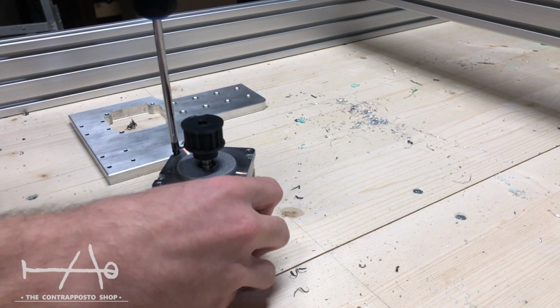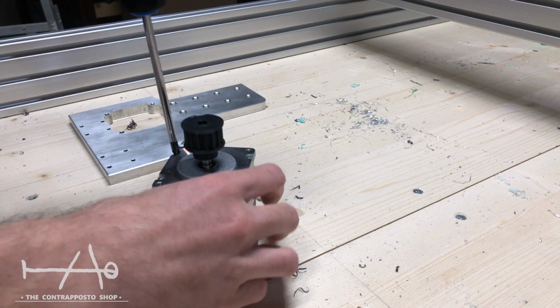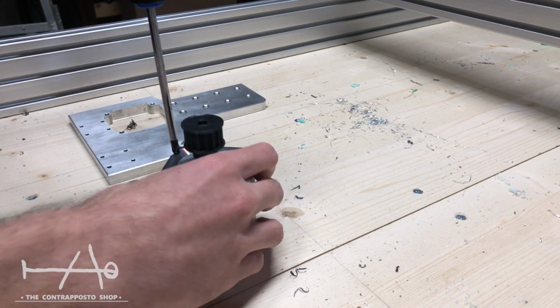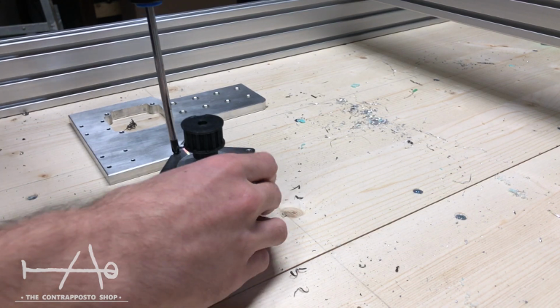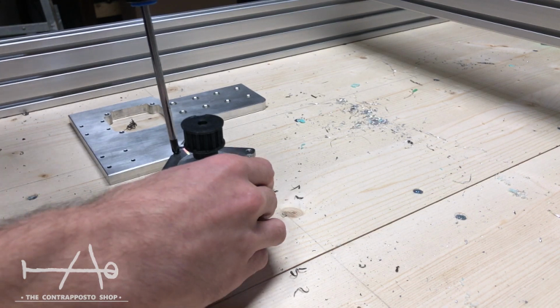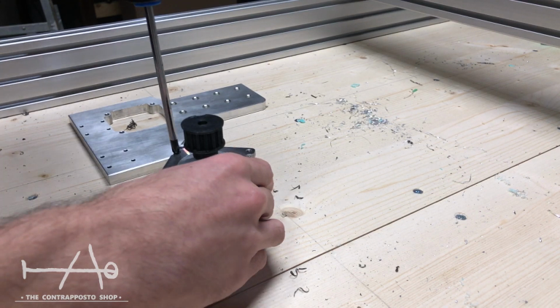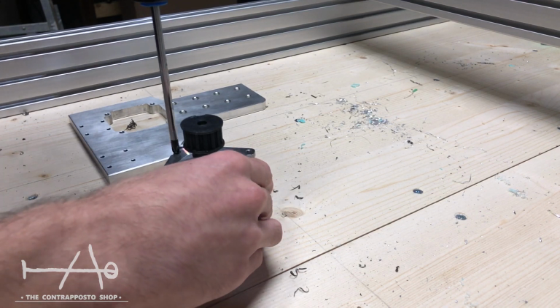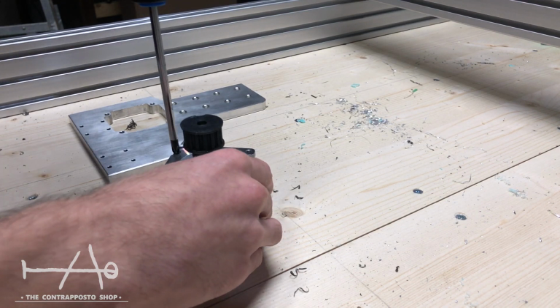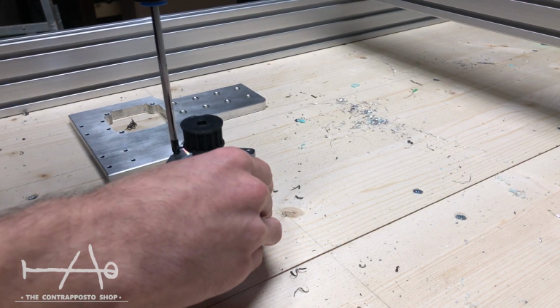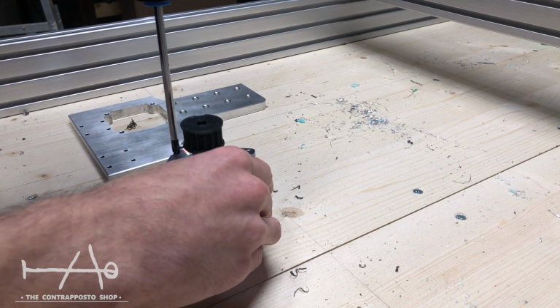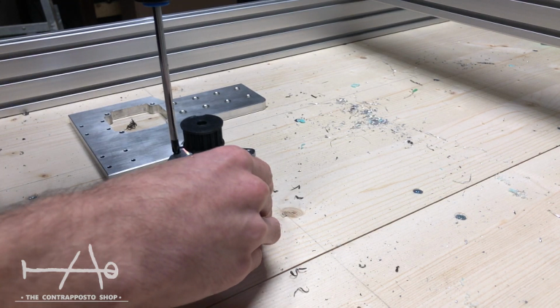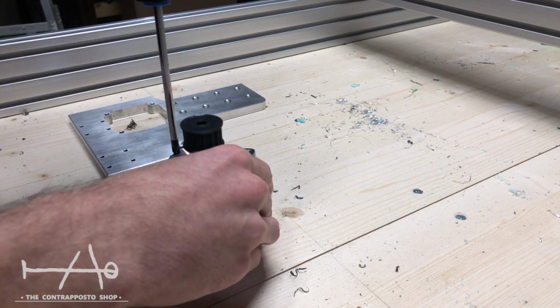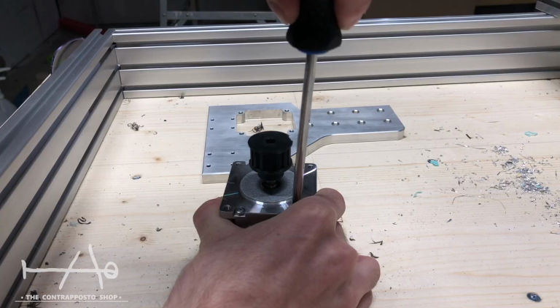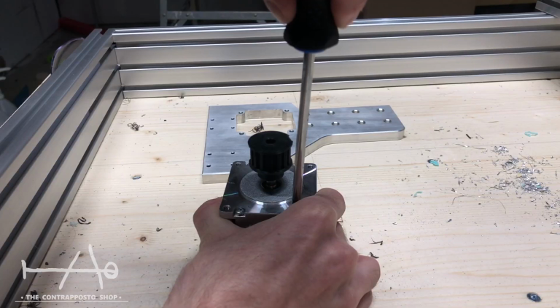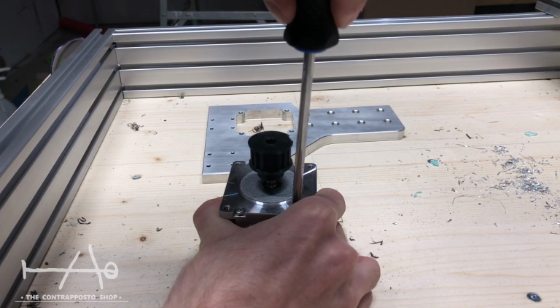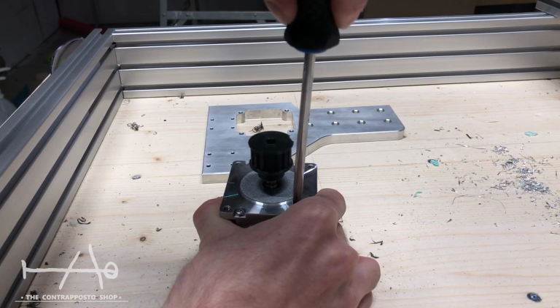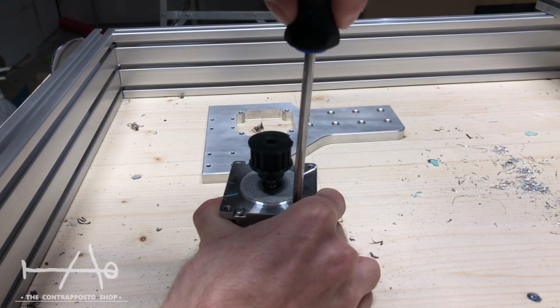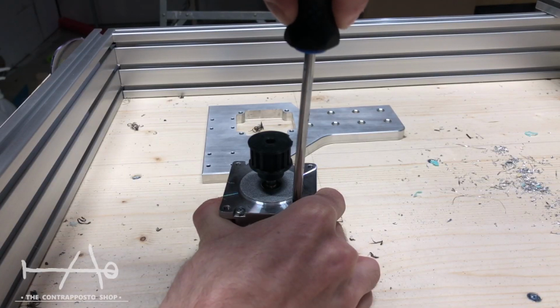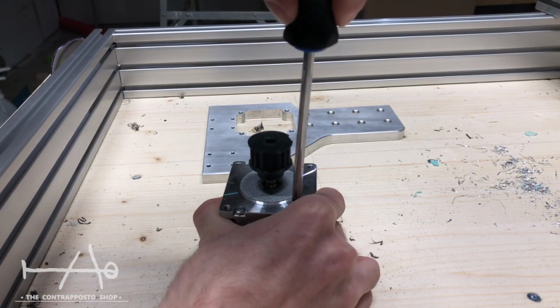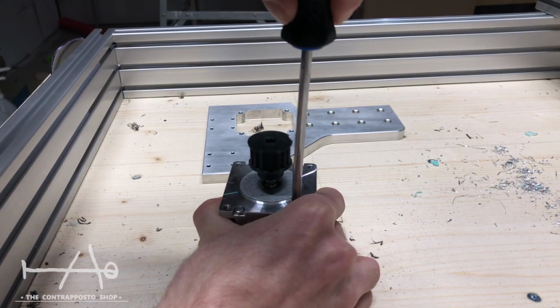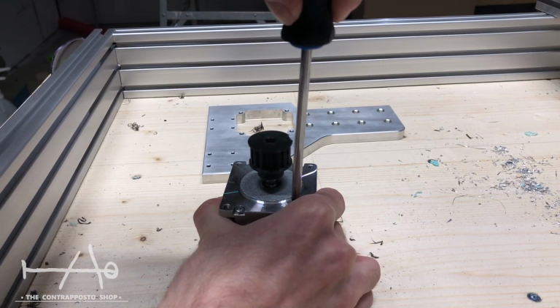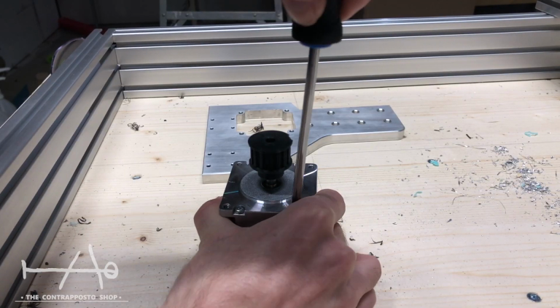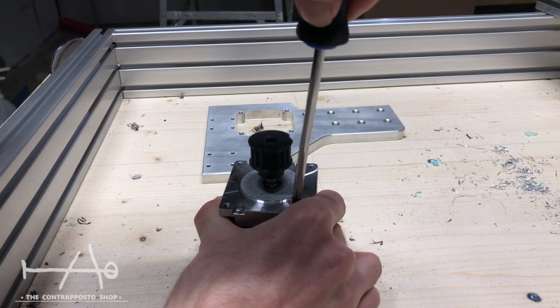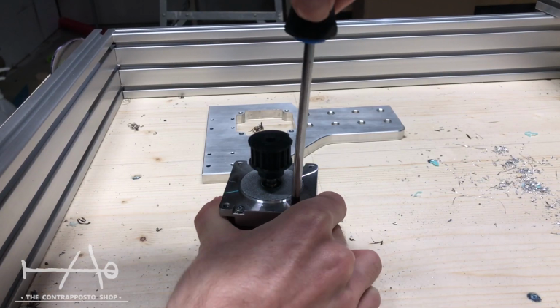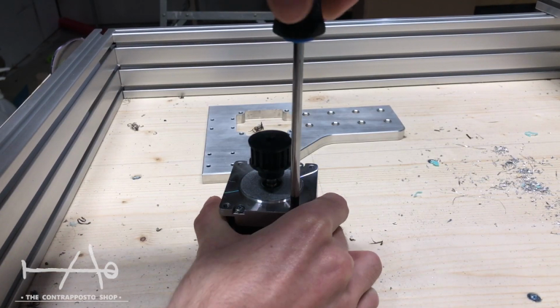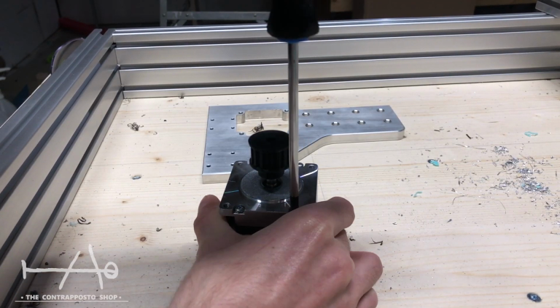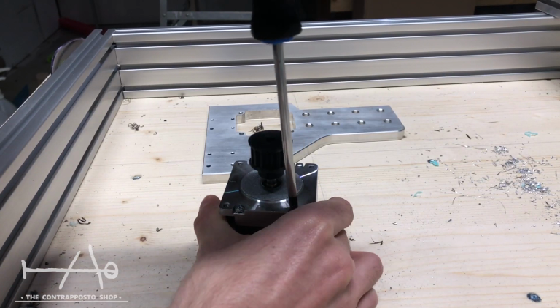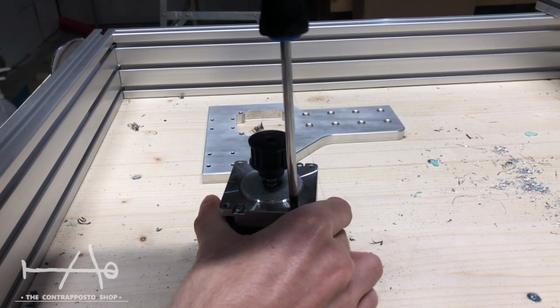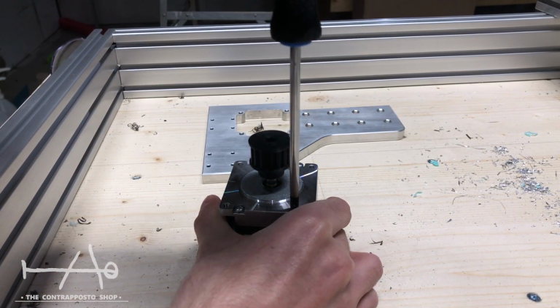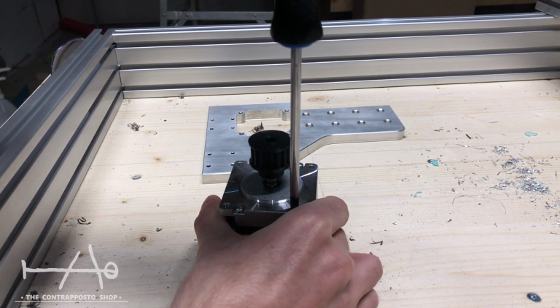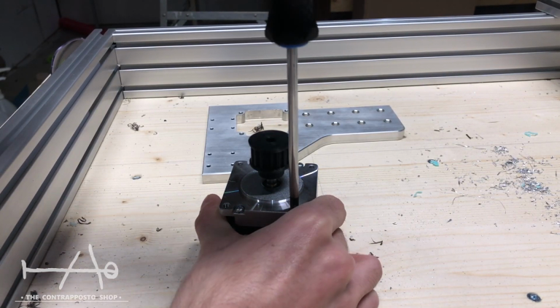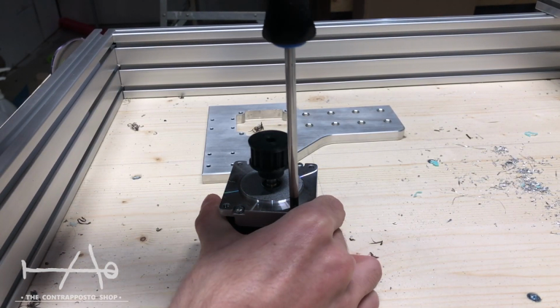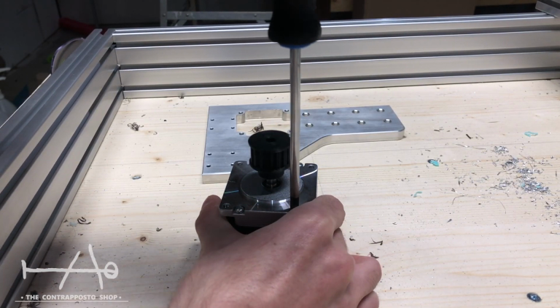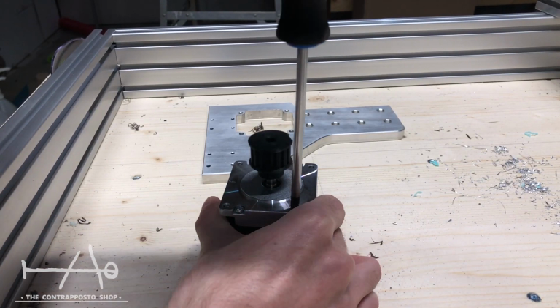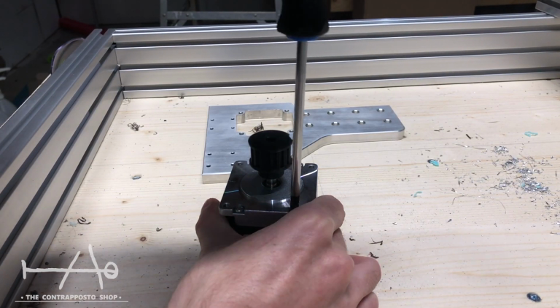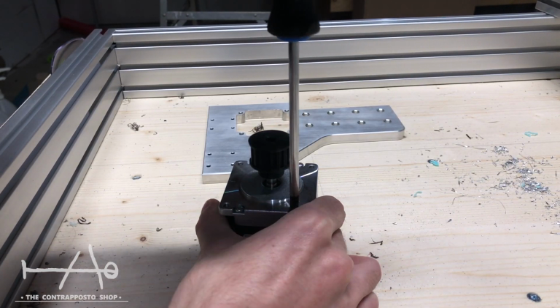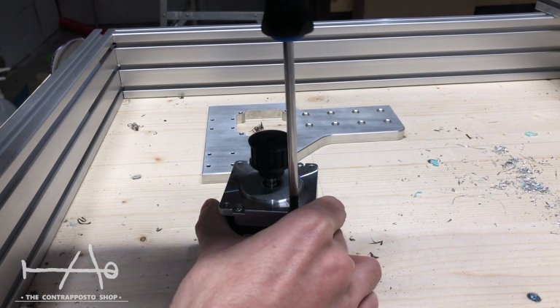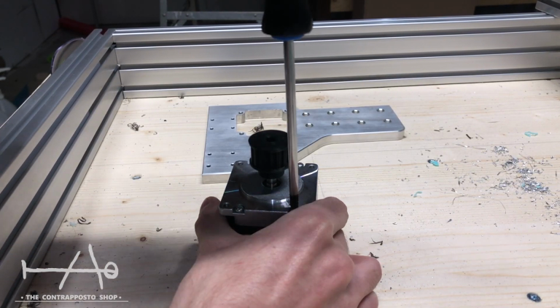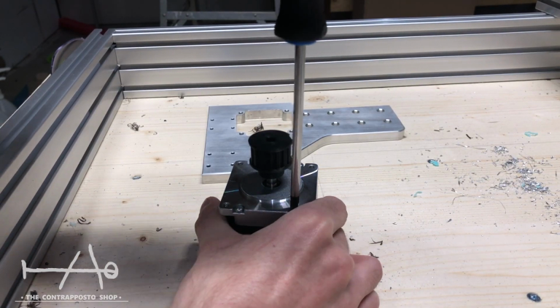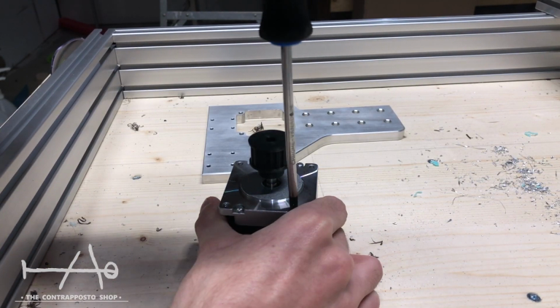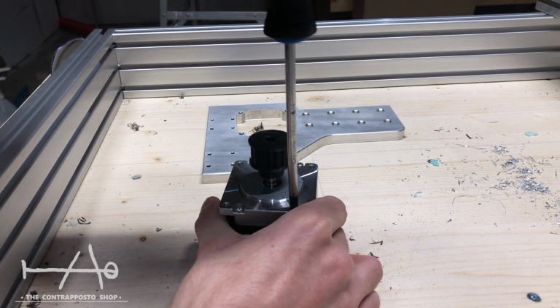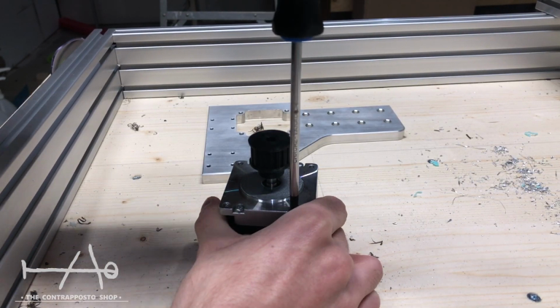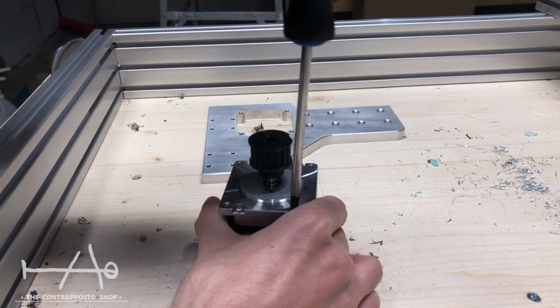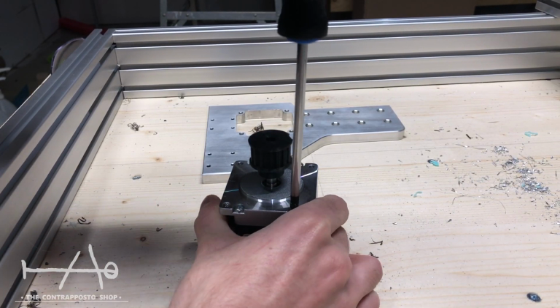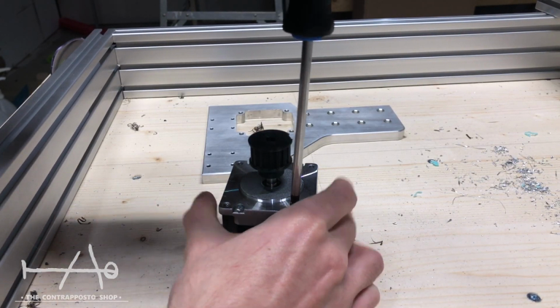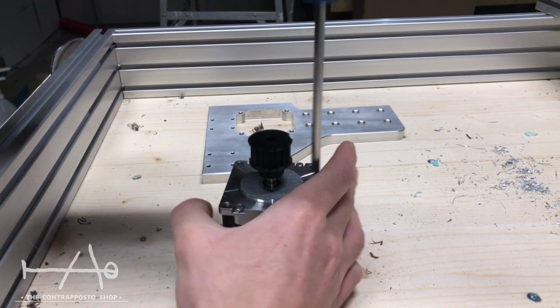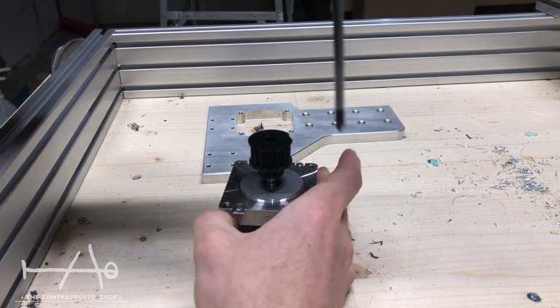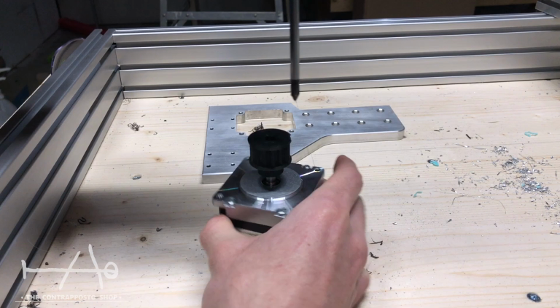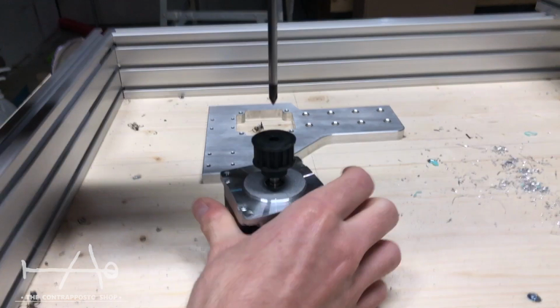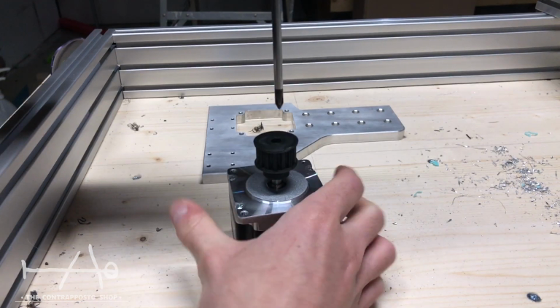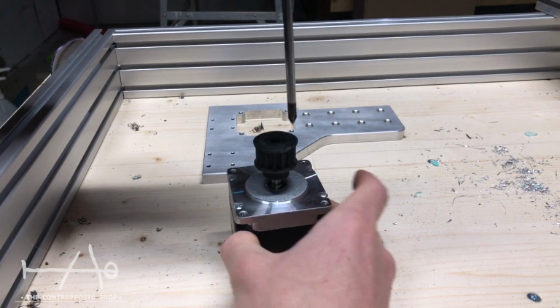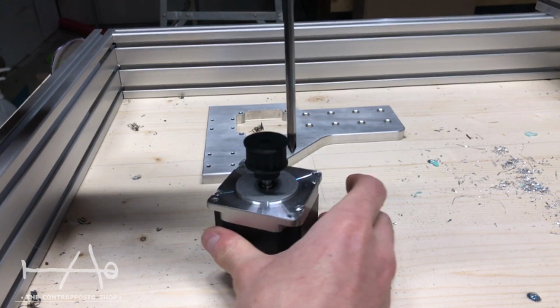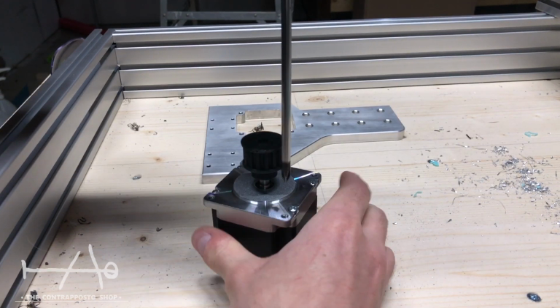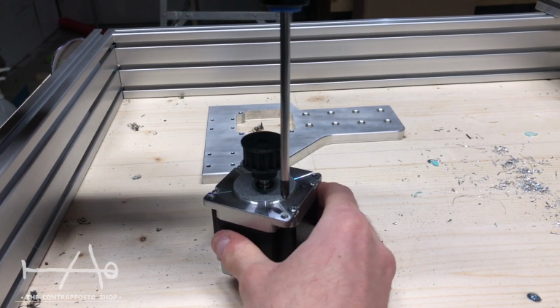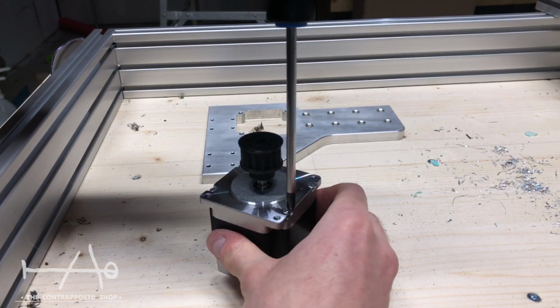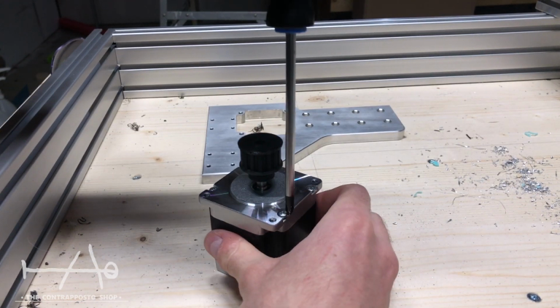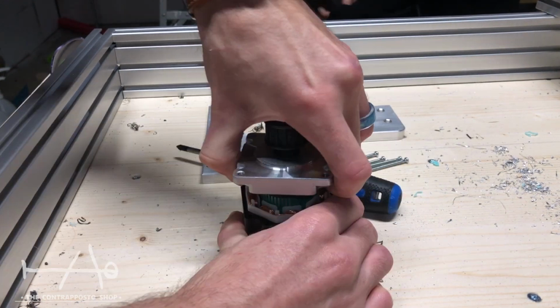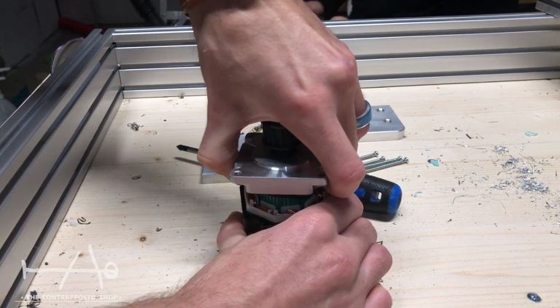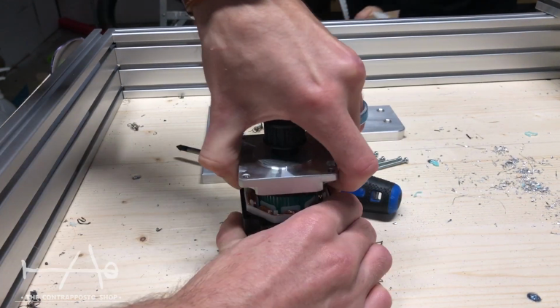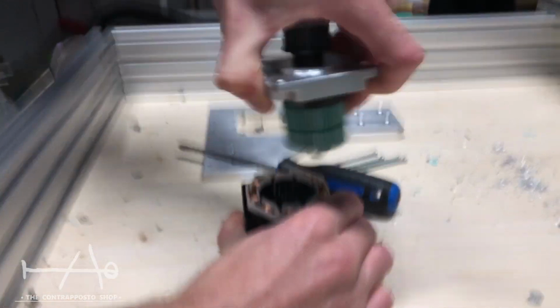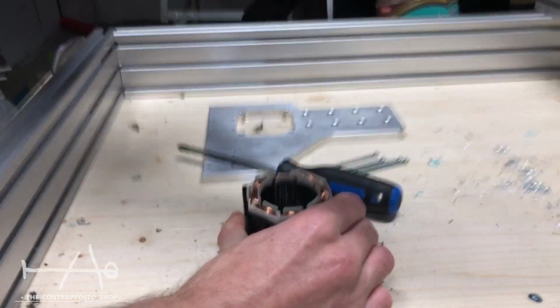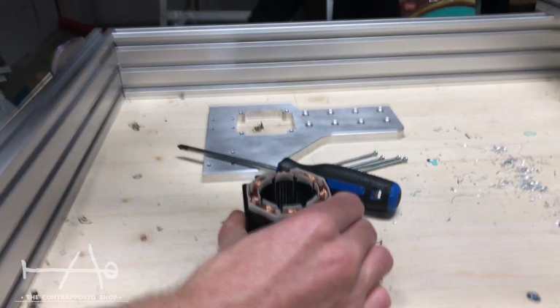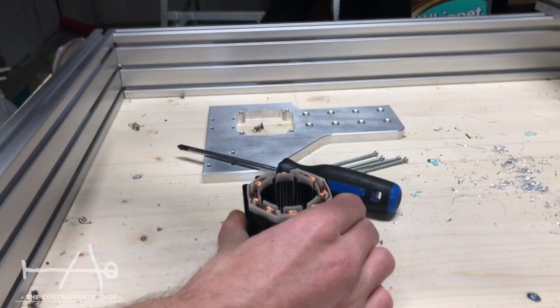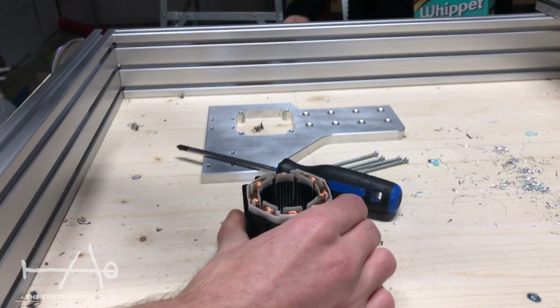To mount the motors on the new parts, we need to disassemble the motors. After the assembly, the motors will be one with the machine.